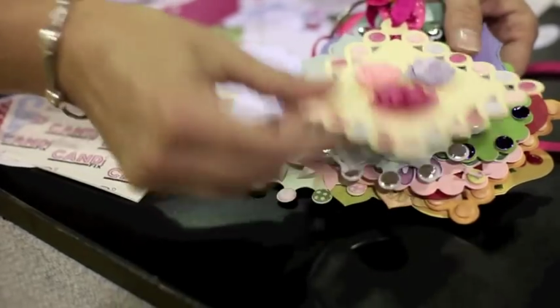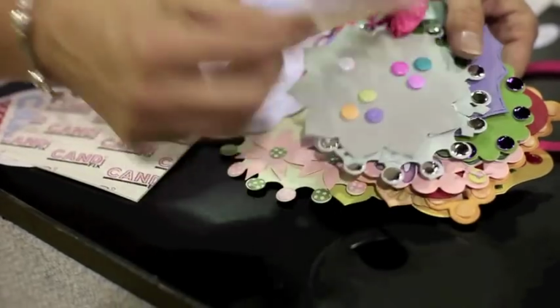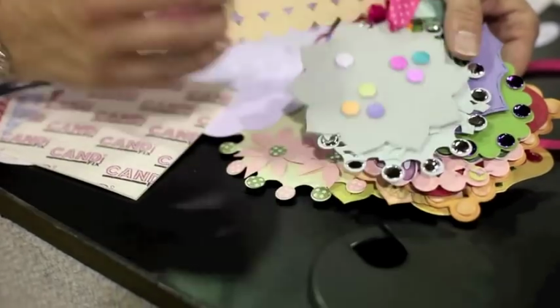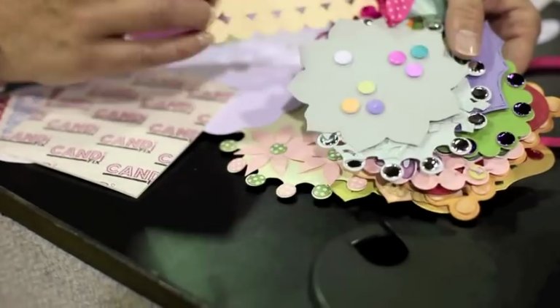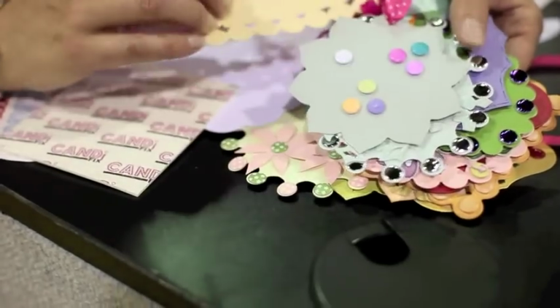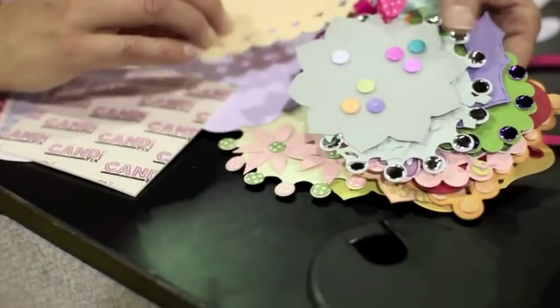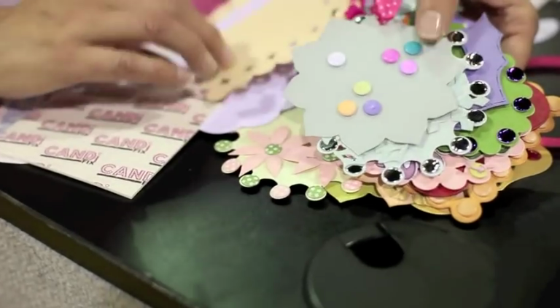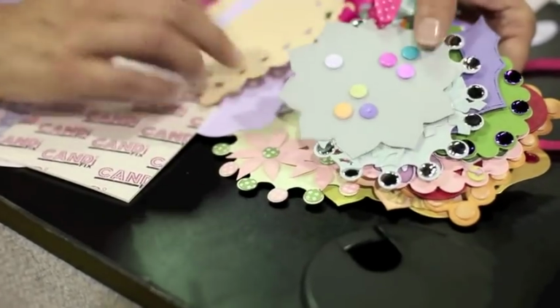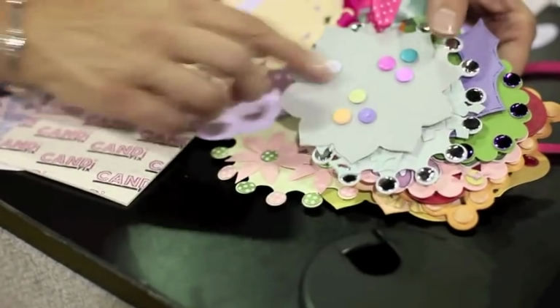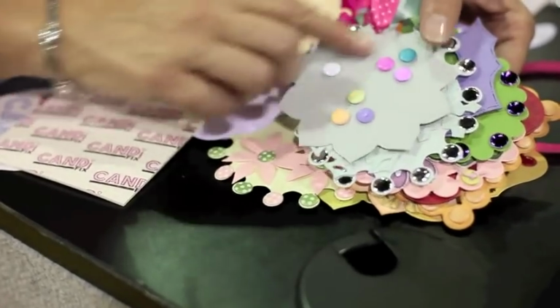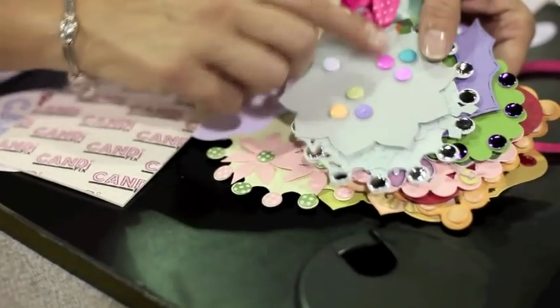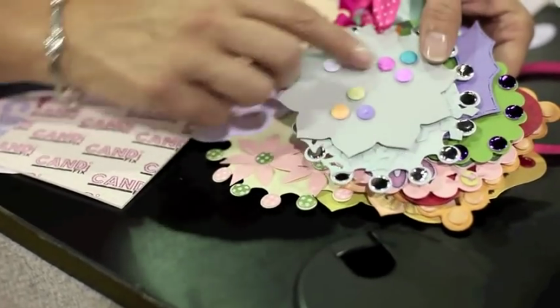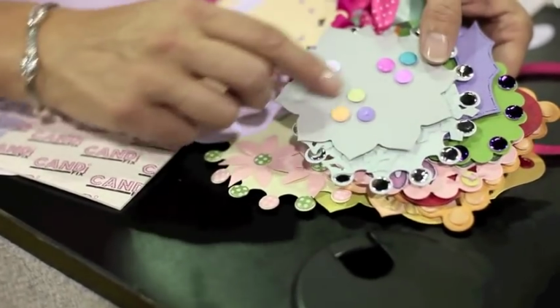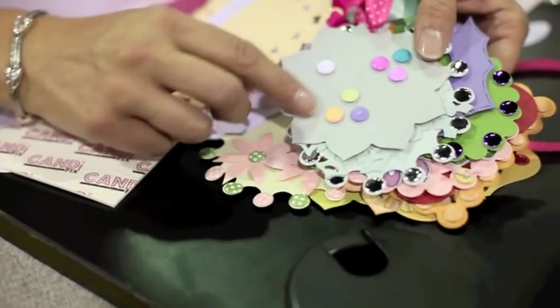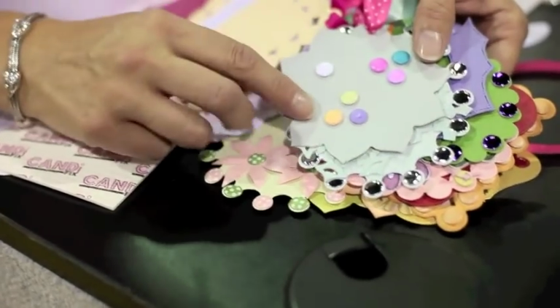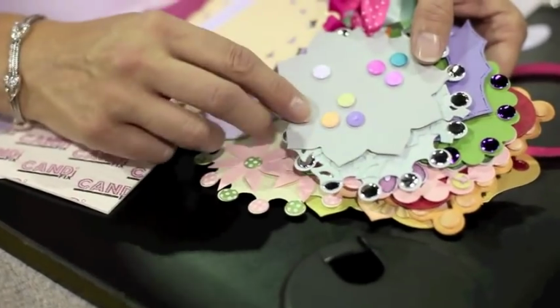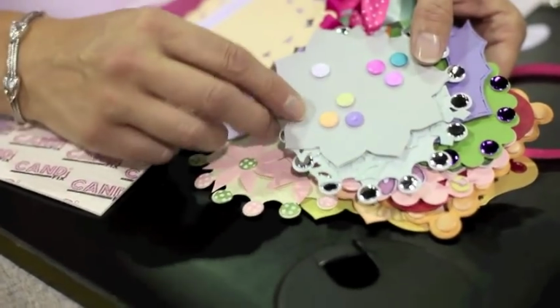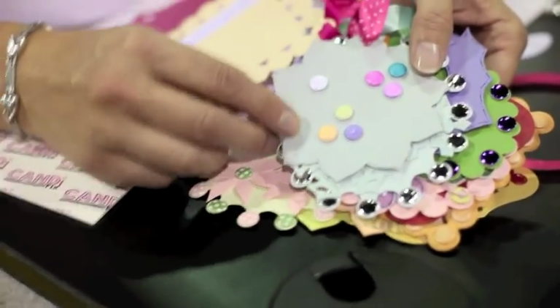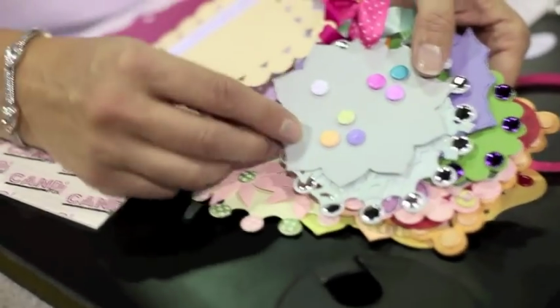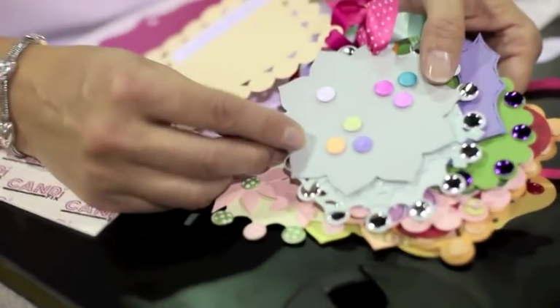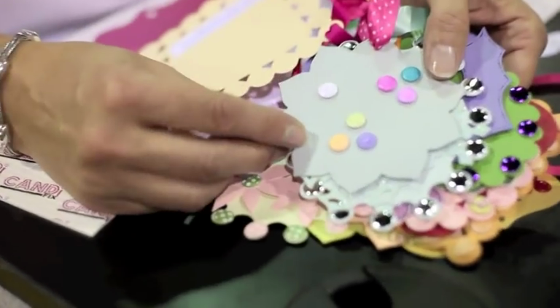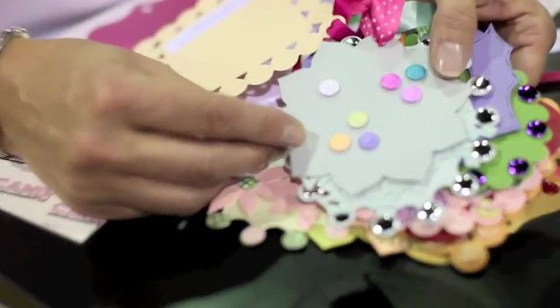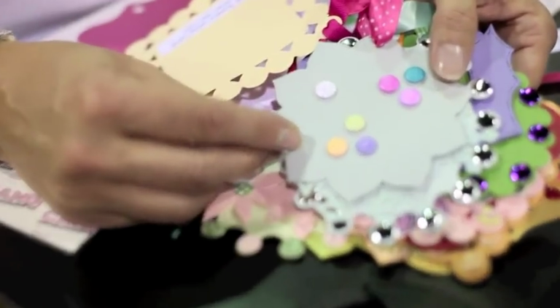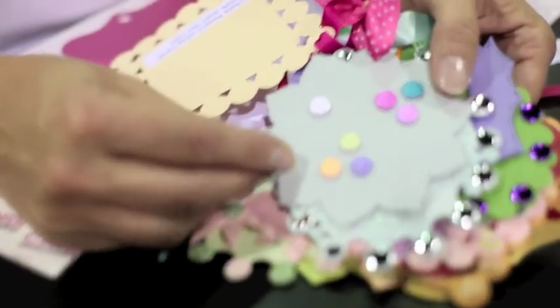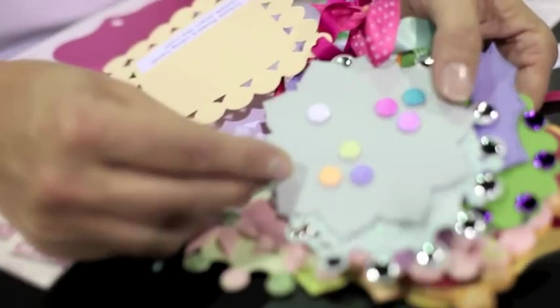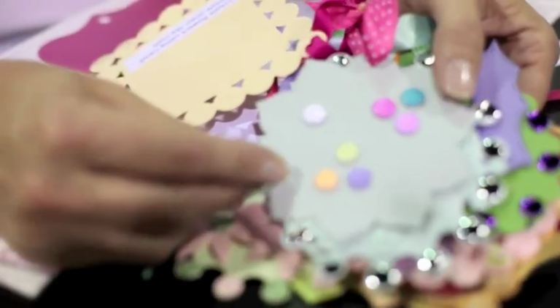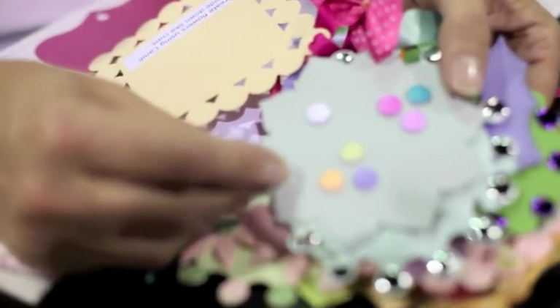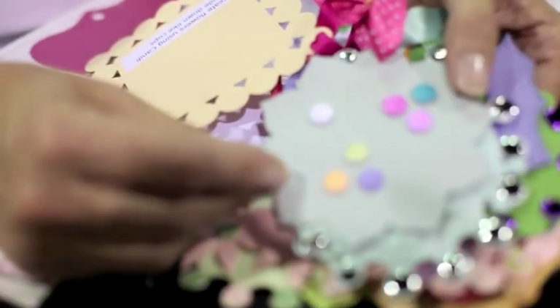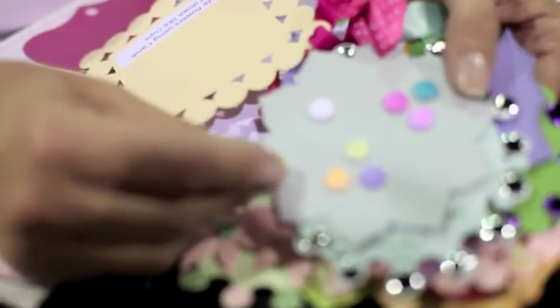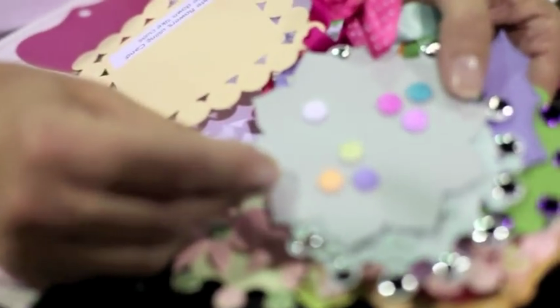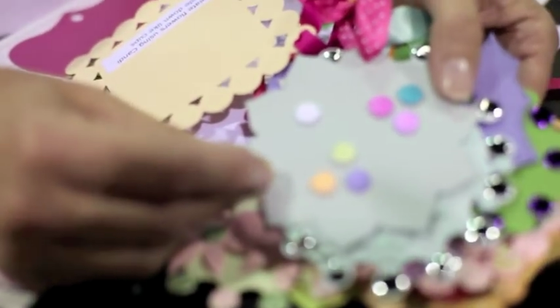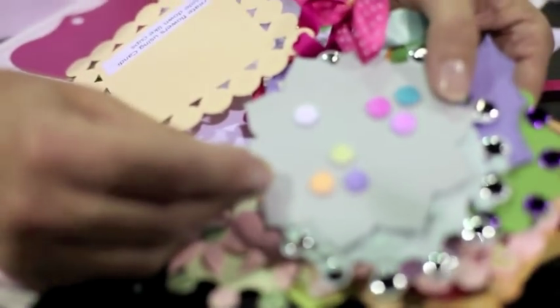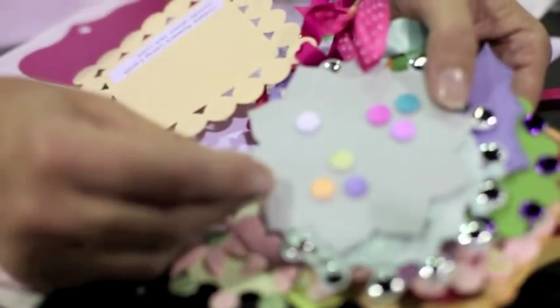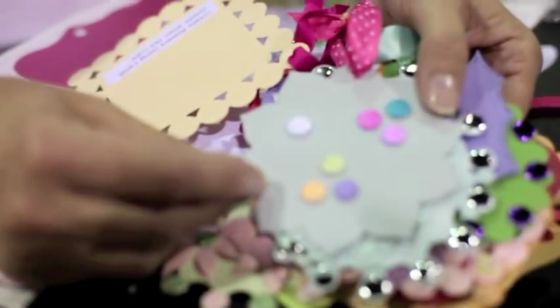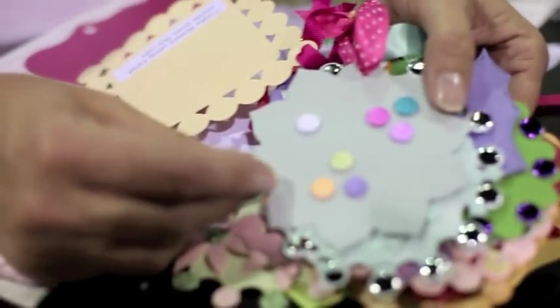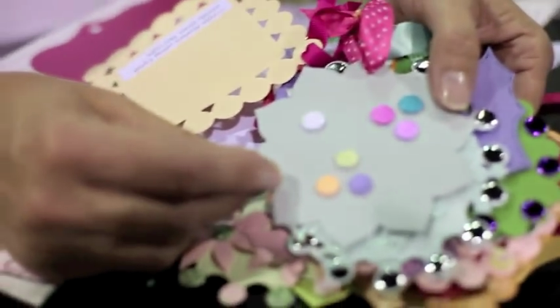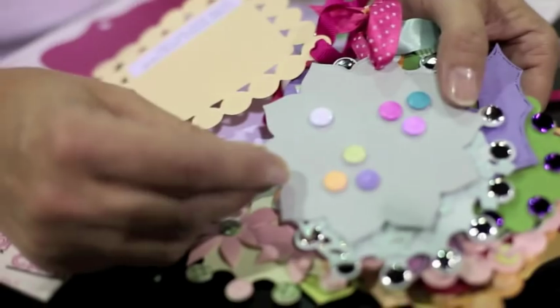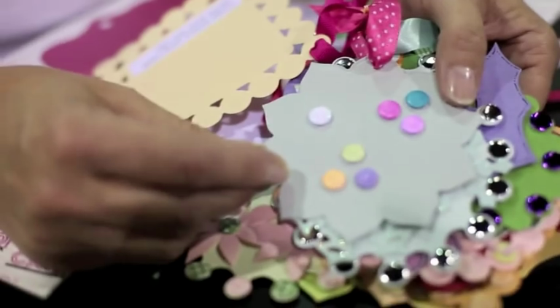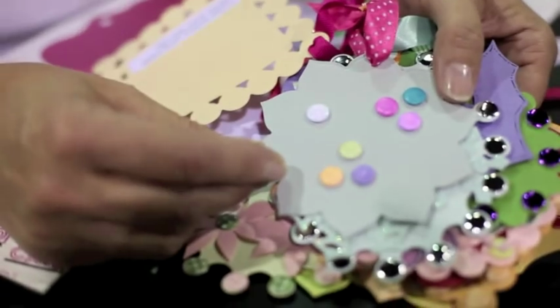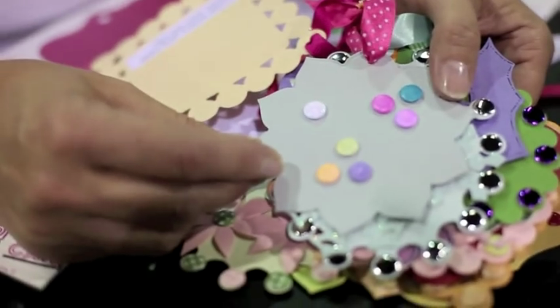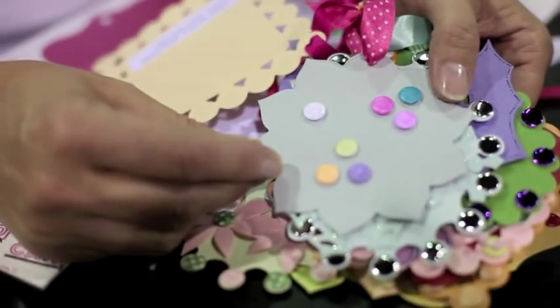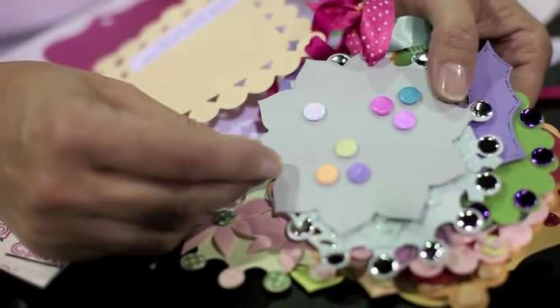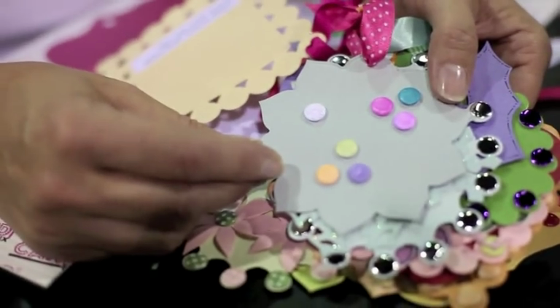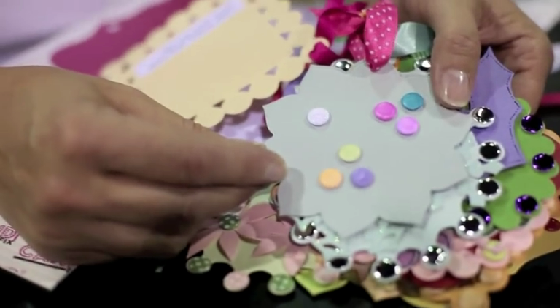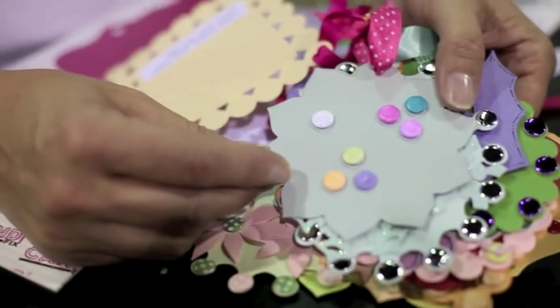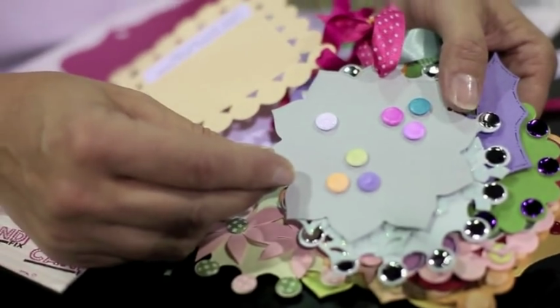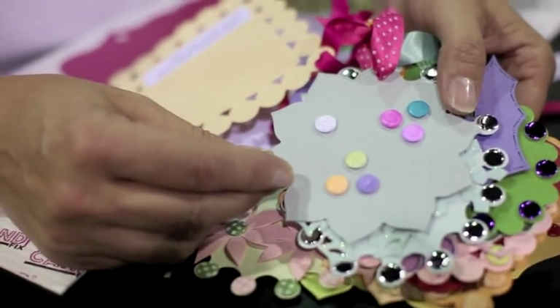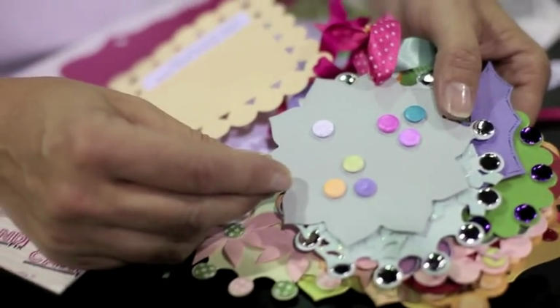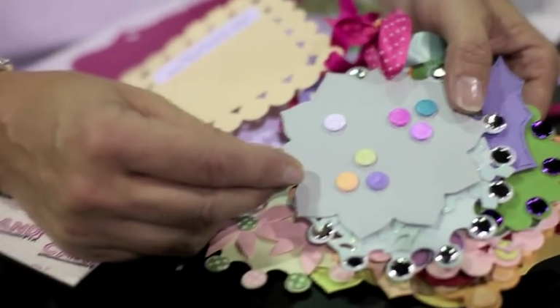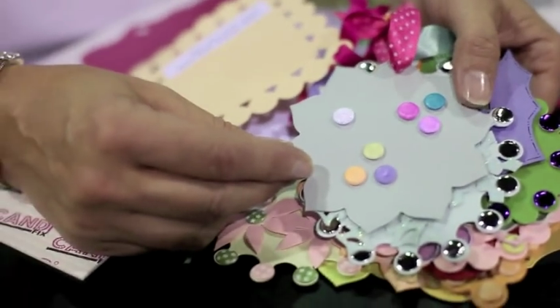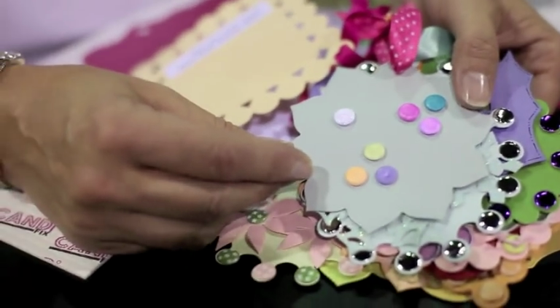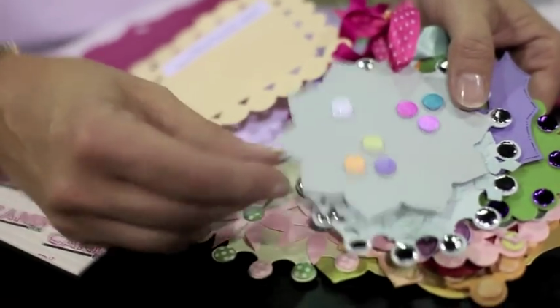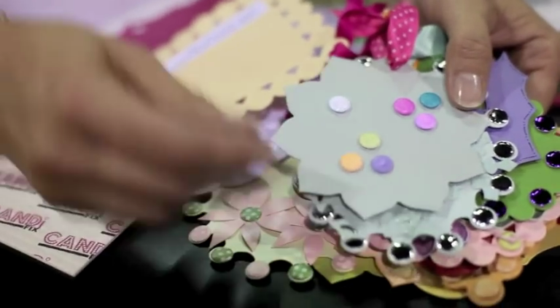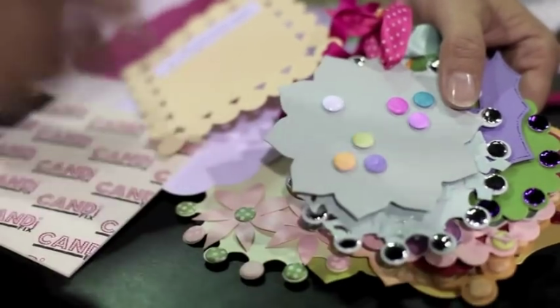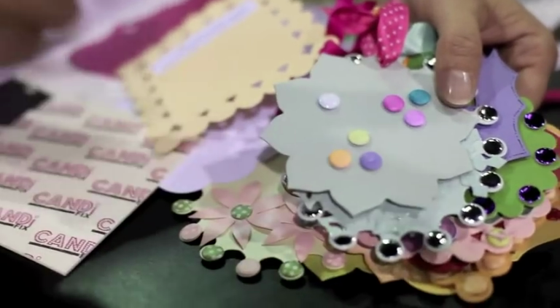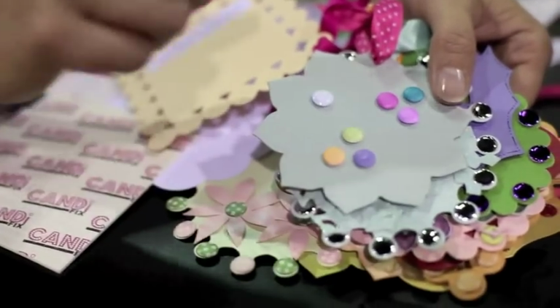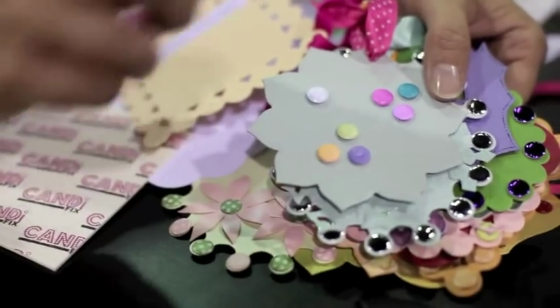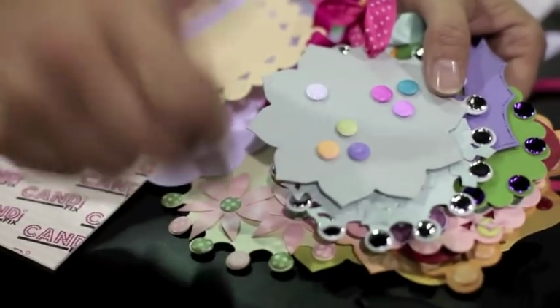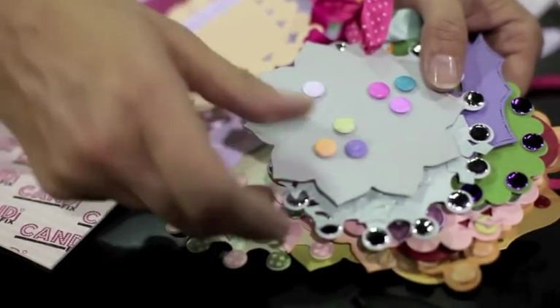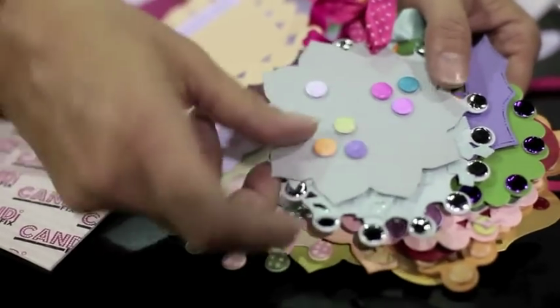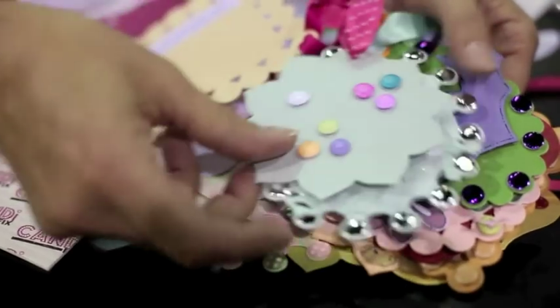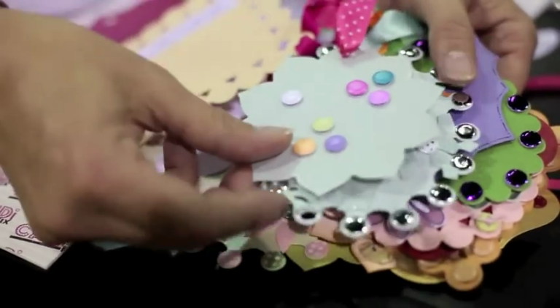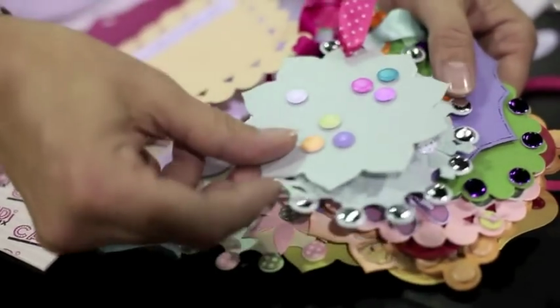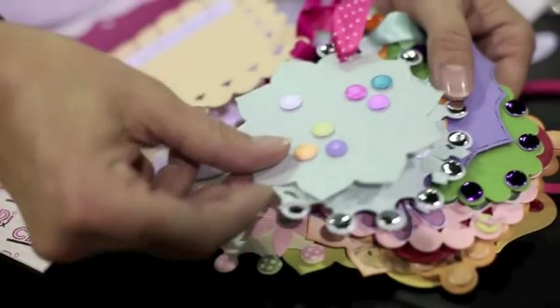You can colour the white ones, so you can use ink pads, Copics, chrome markers, Tattered Angels, glimmer mists.